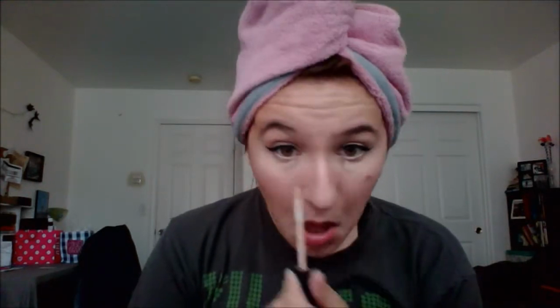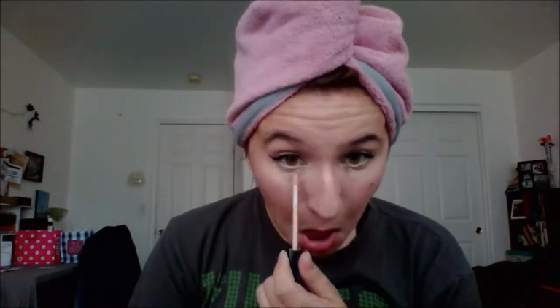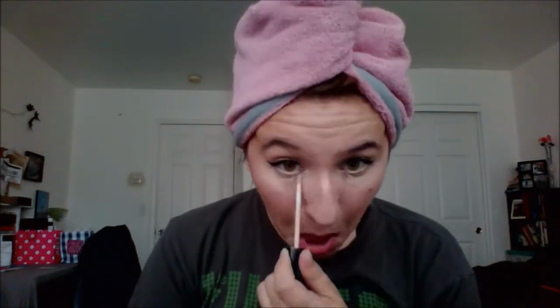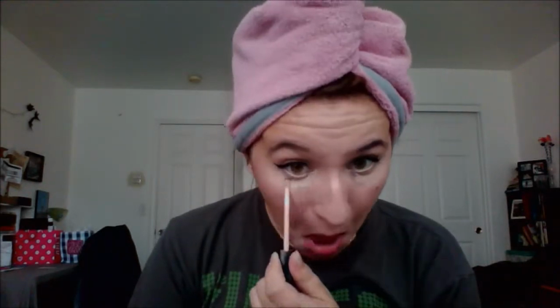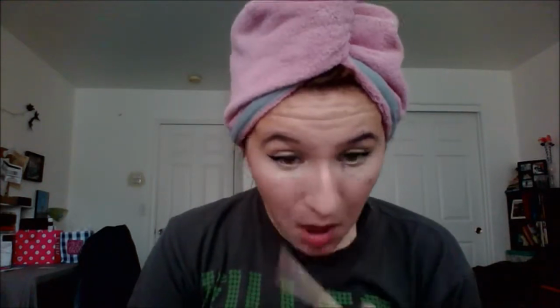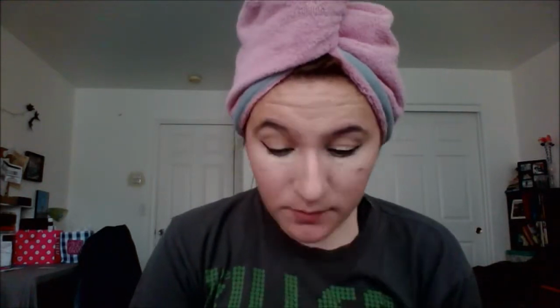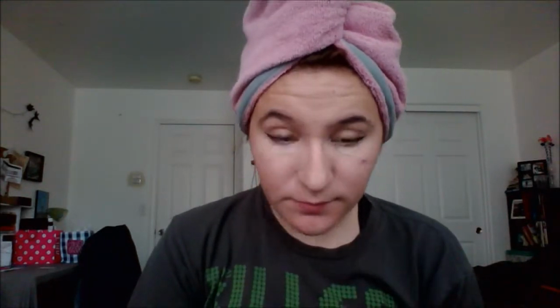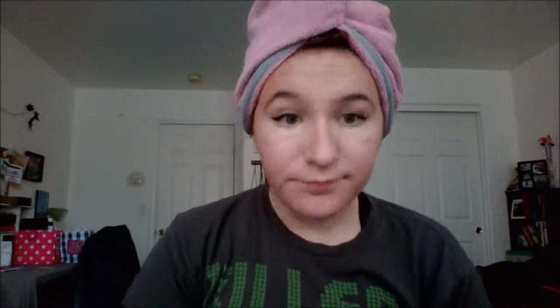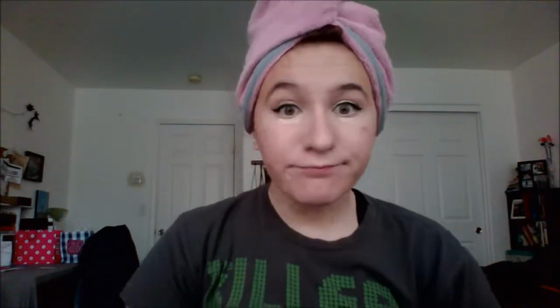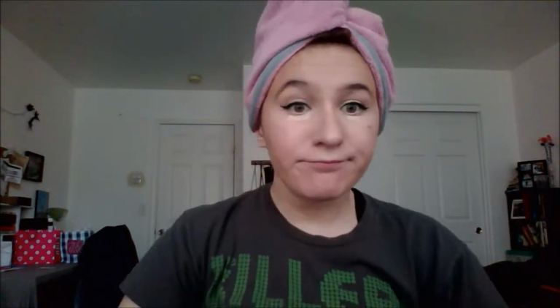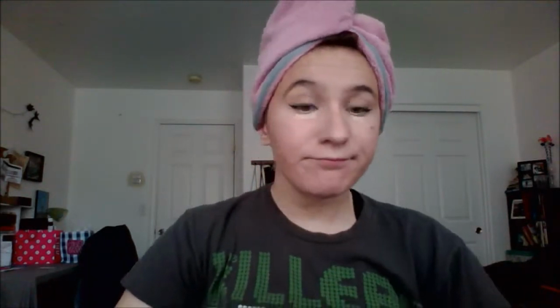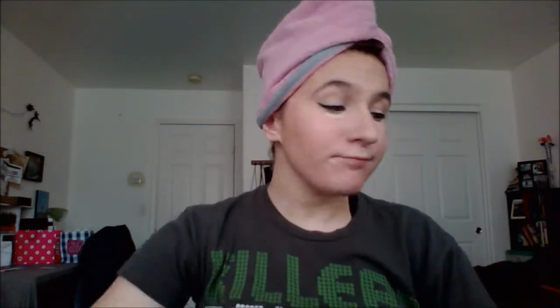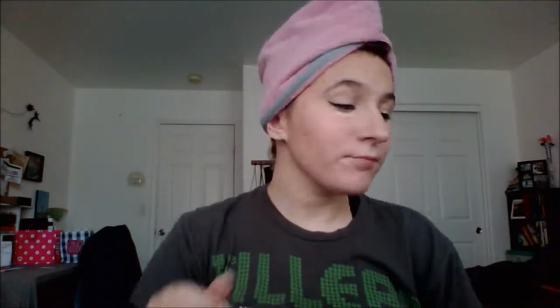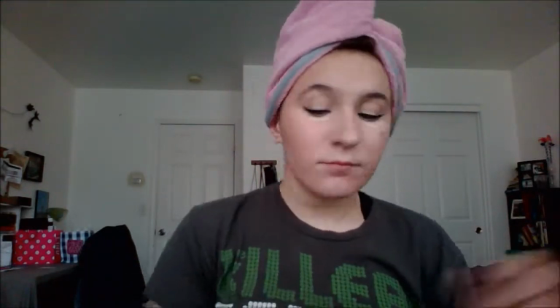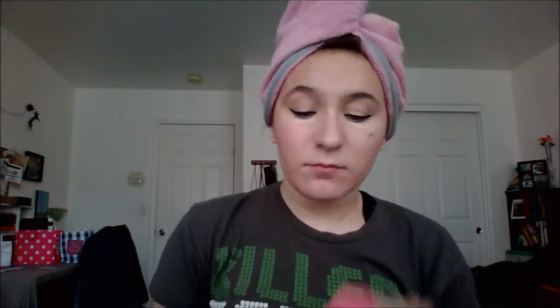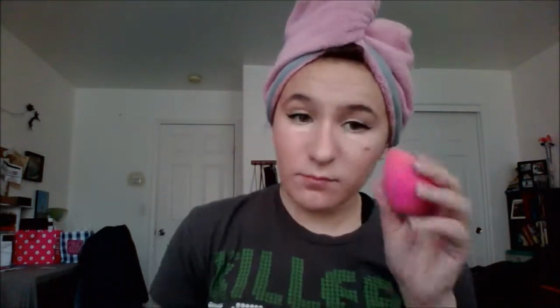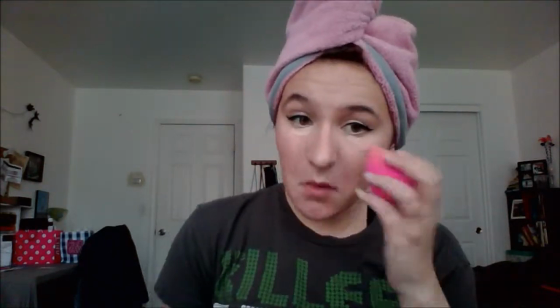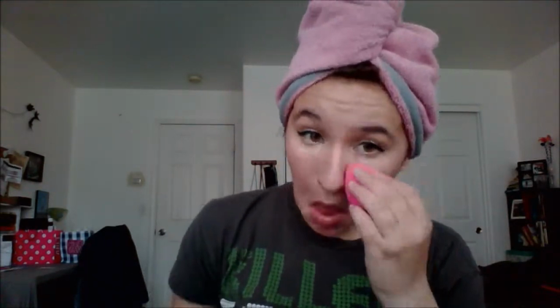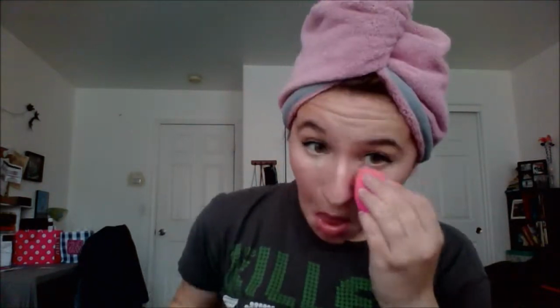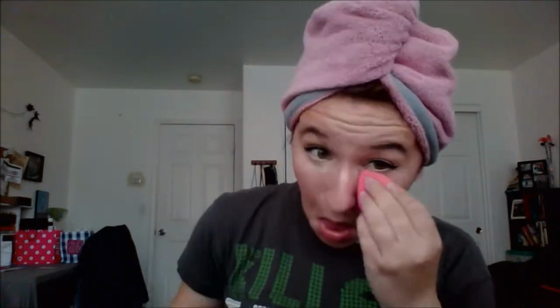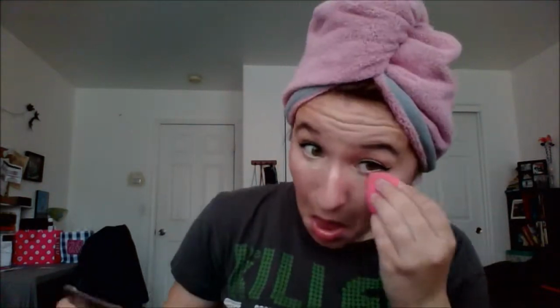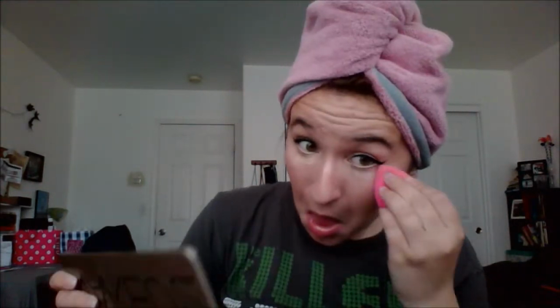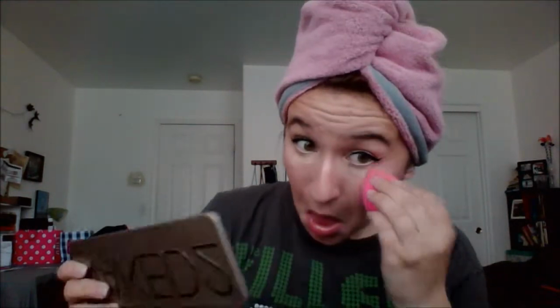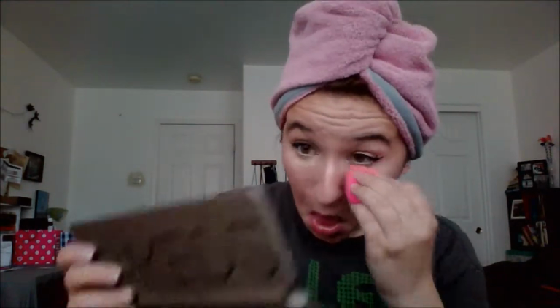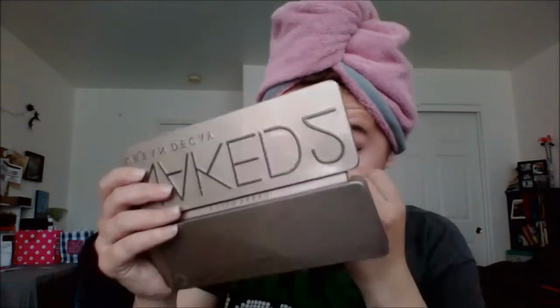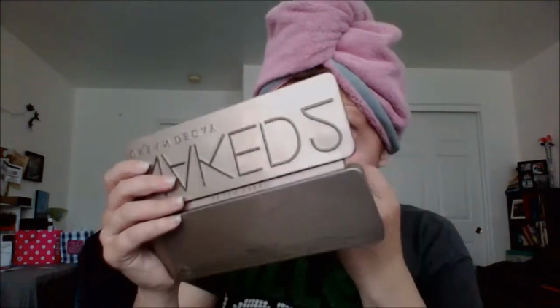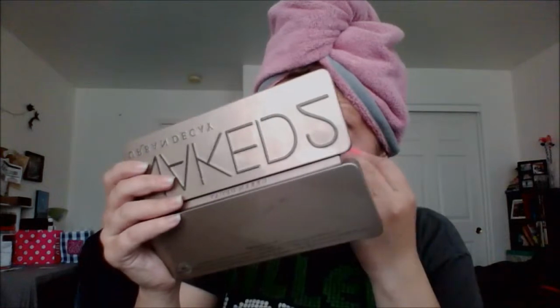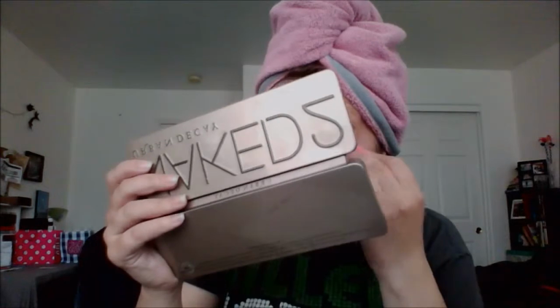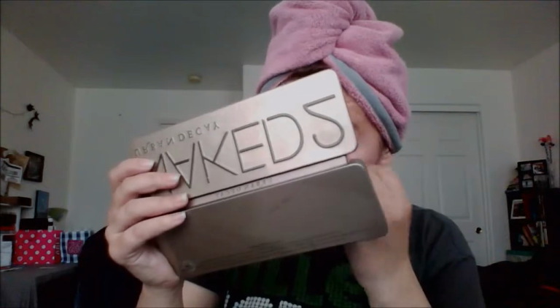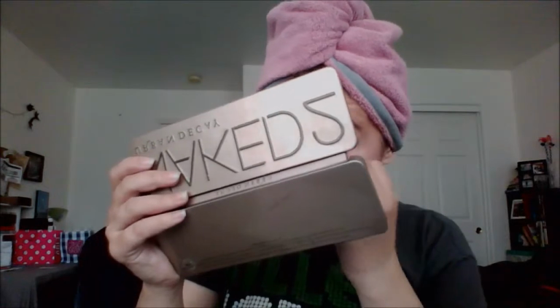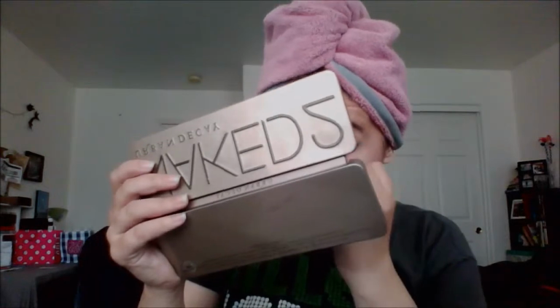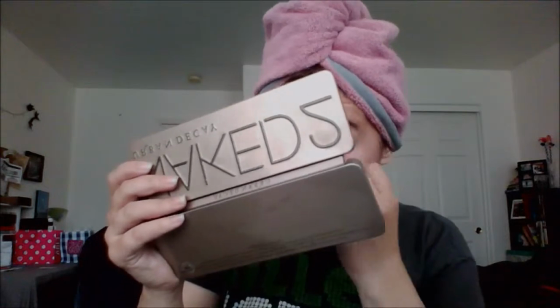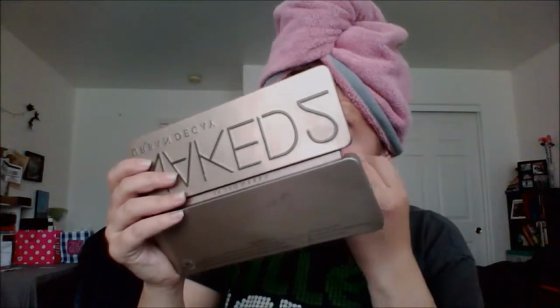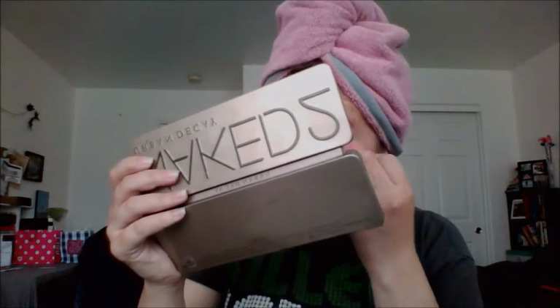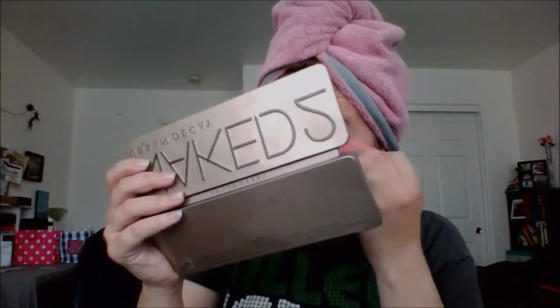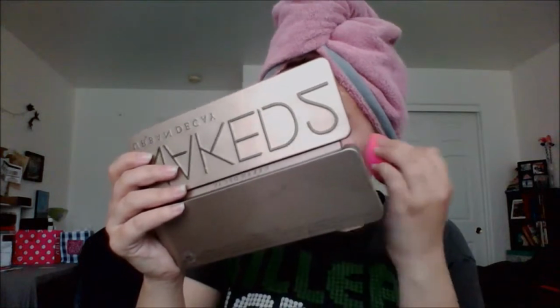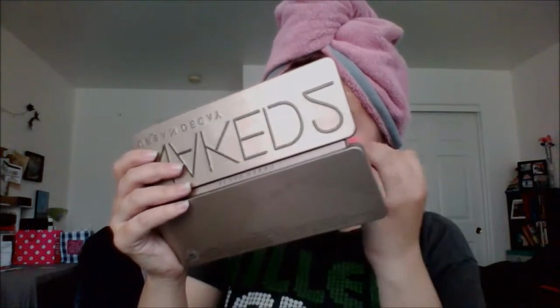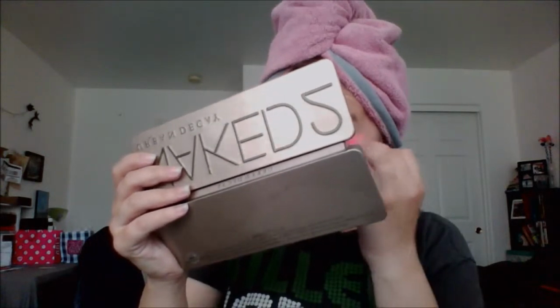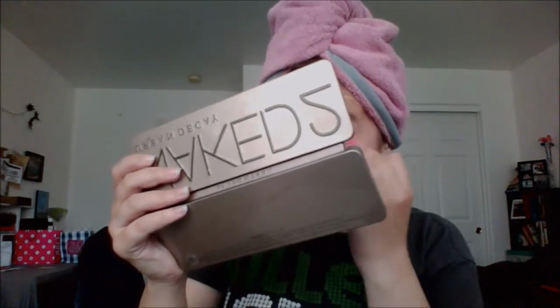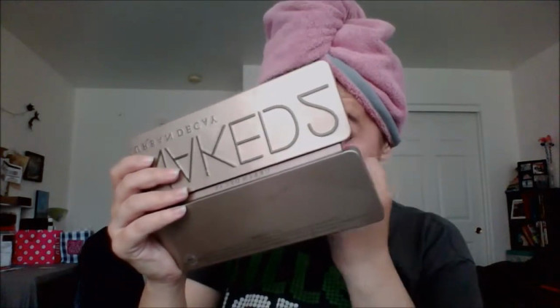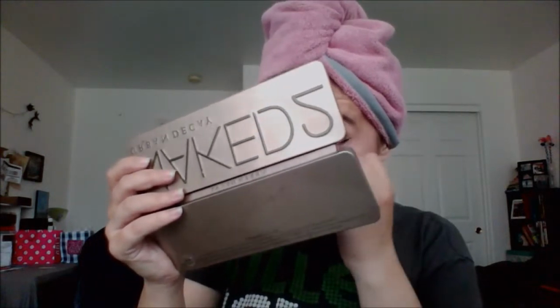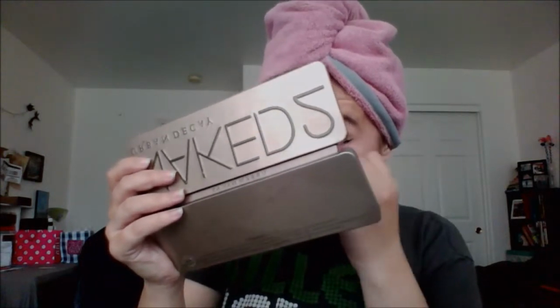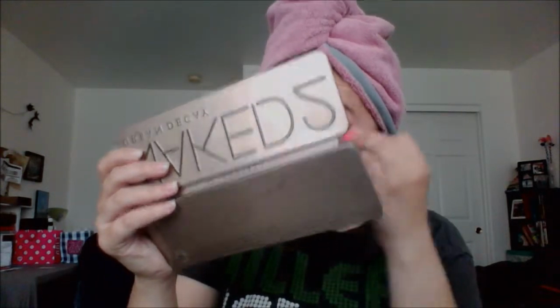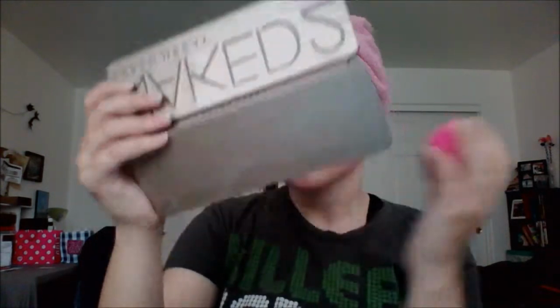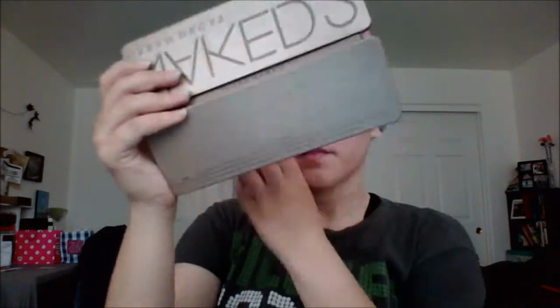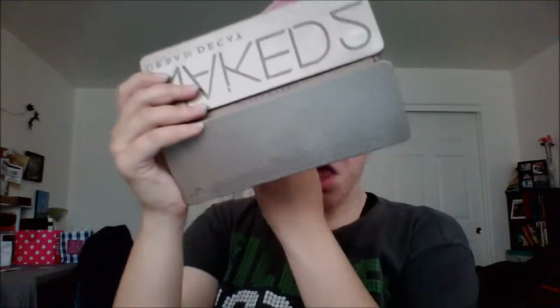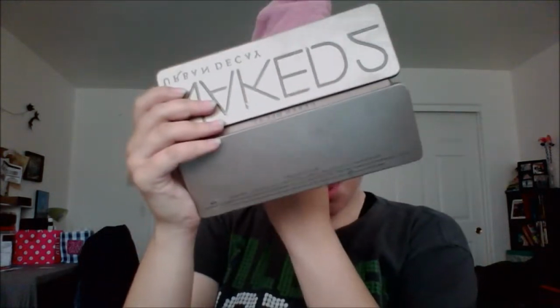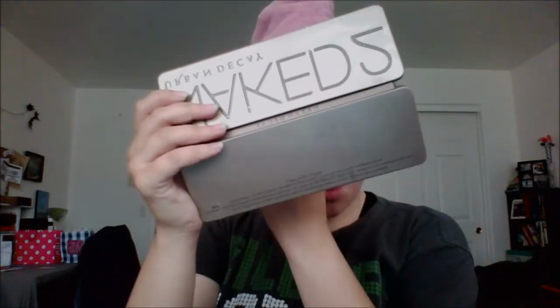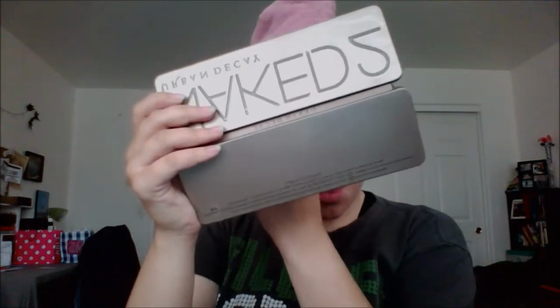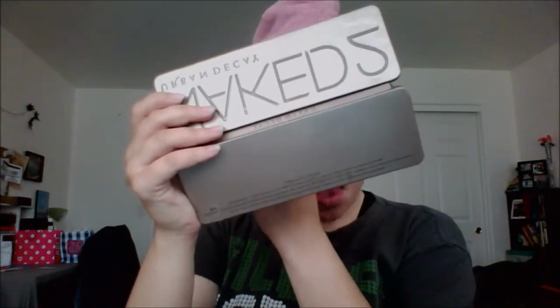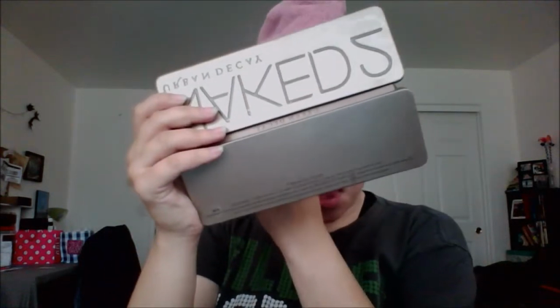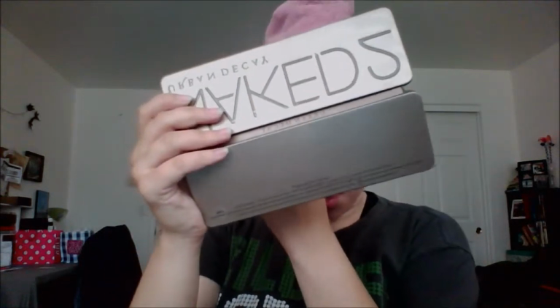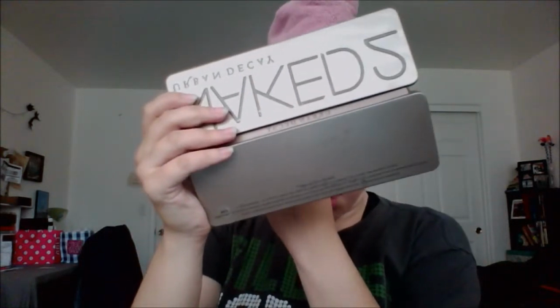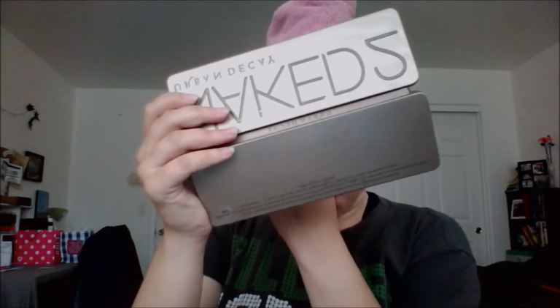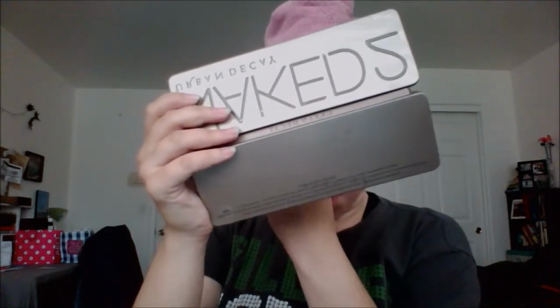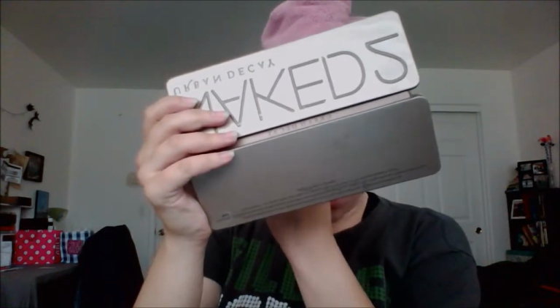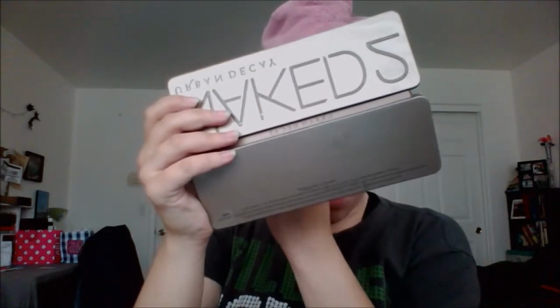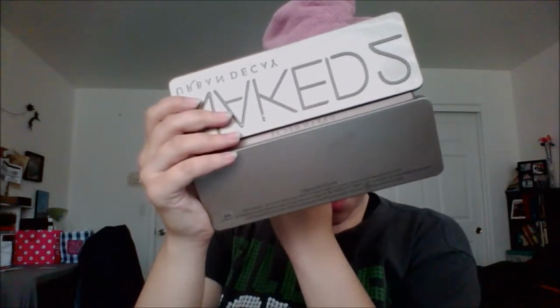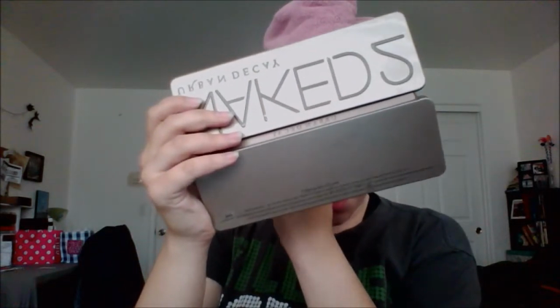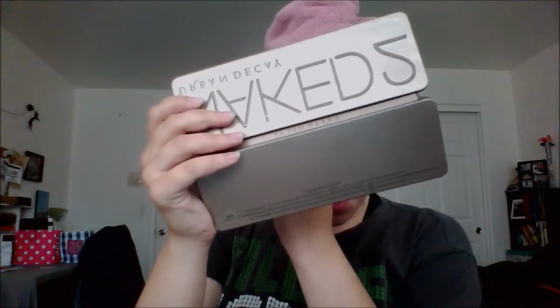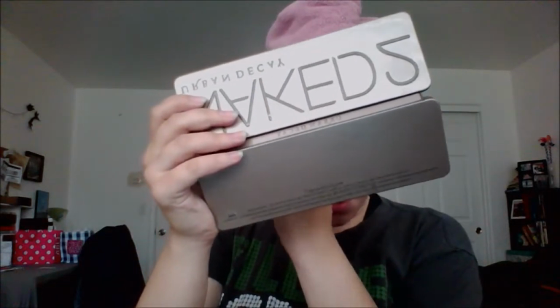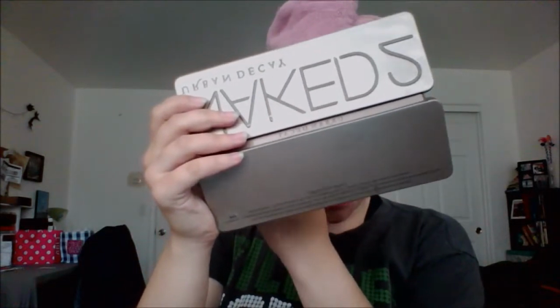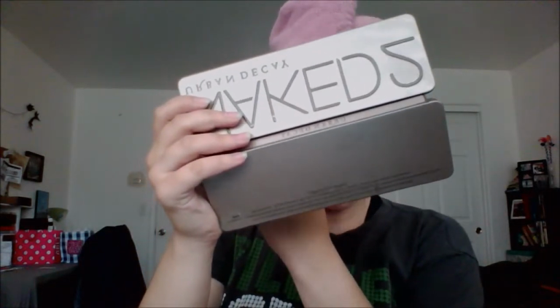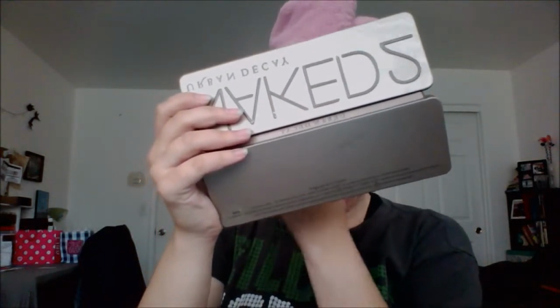I'm going to do a little bit more concealer from that Maybelline Fit Me underneath, just to make sure that everything is fully covered.